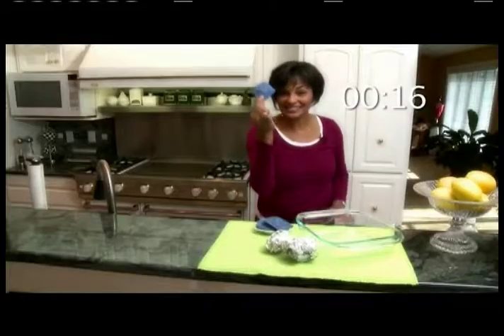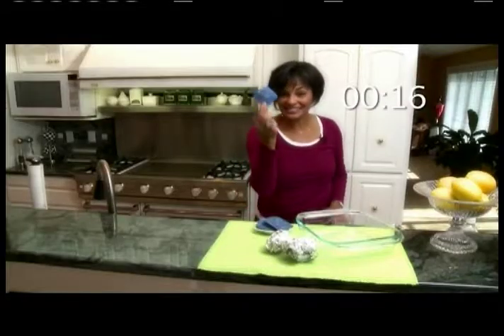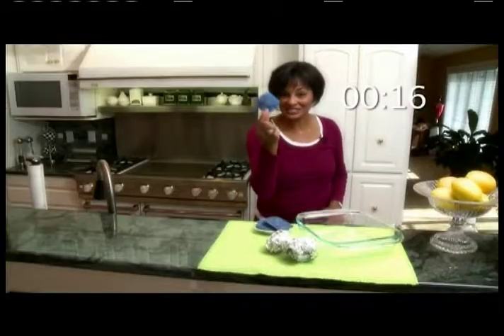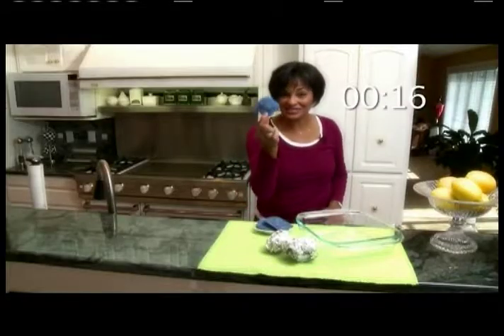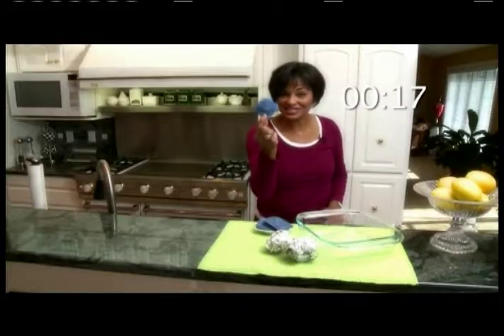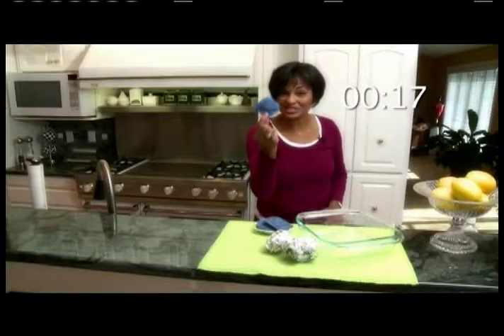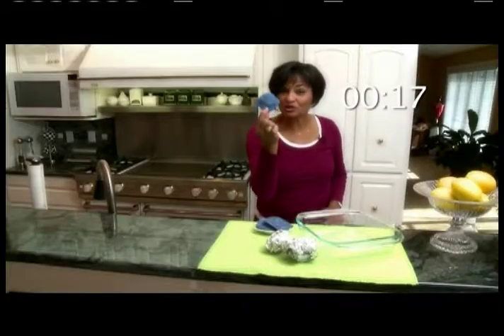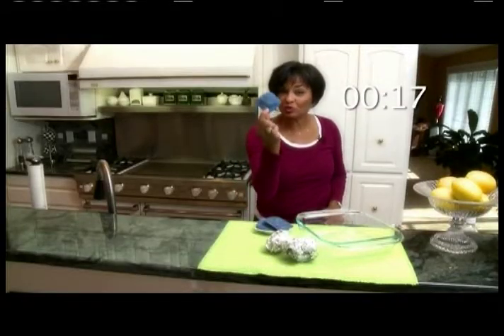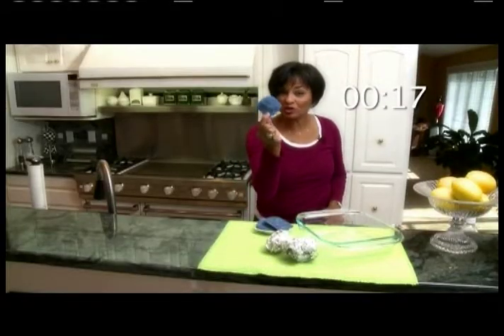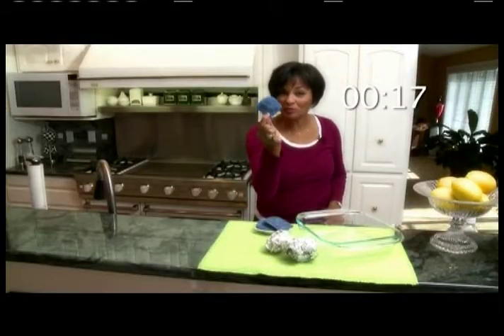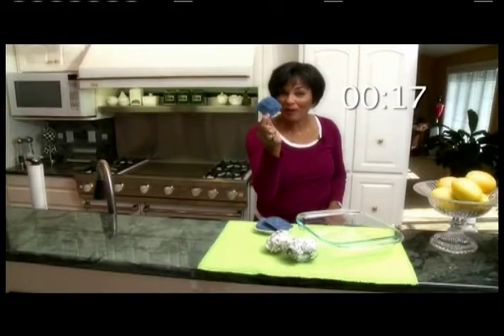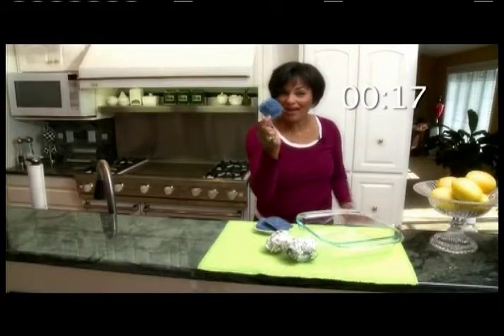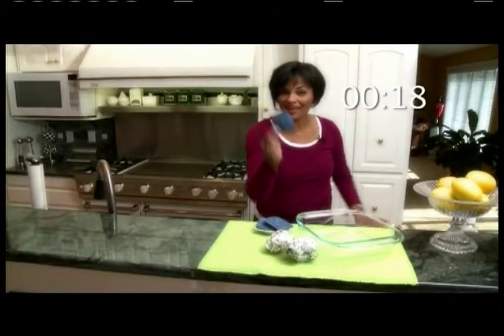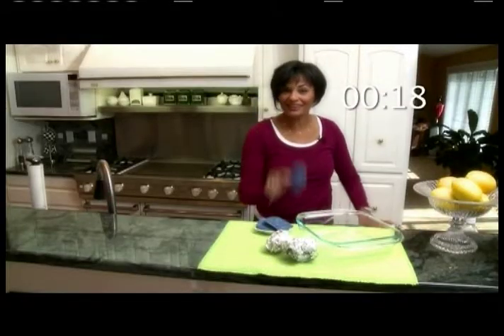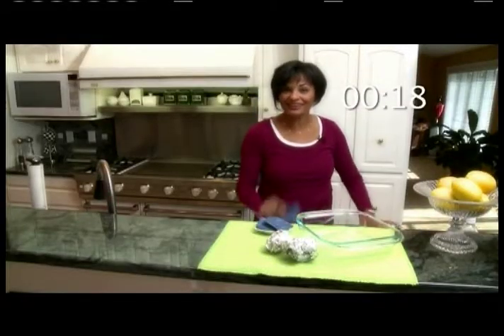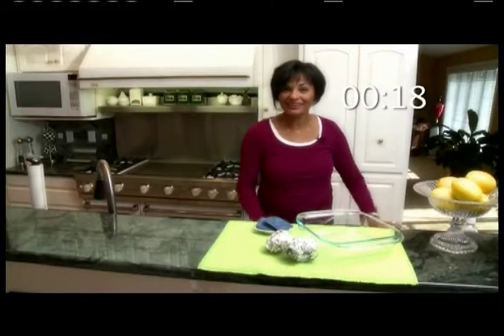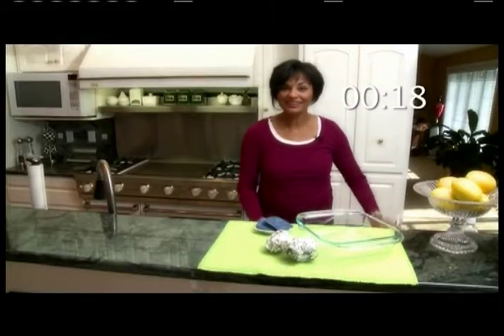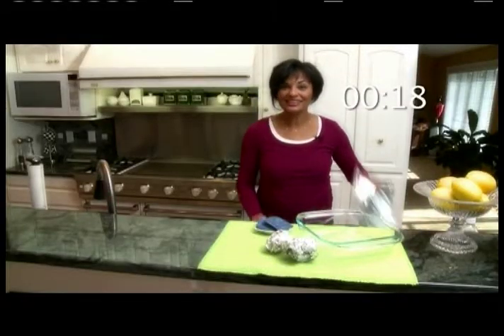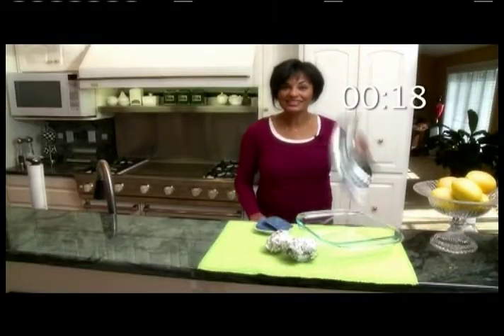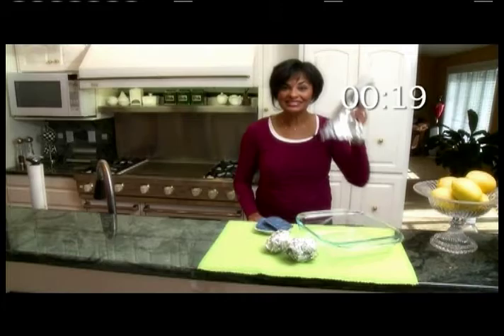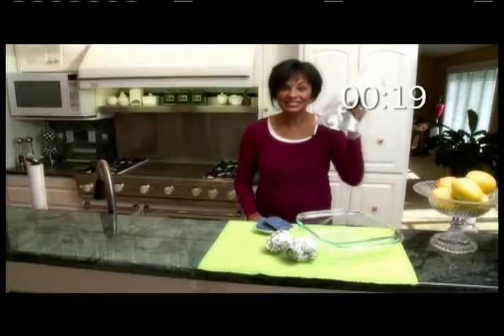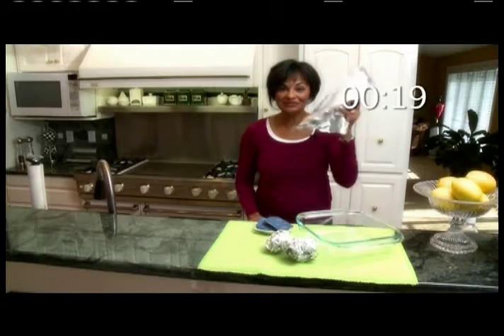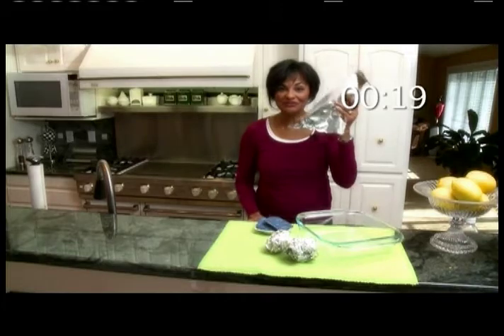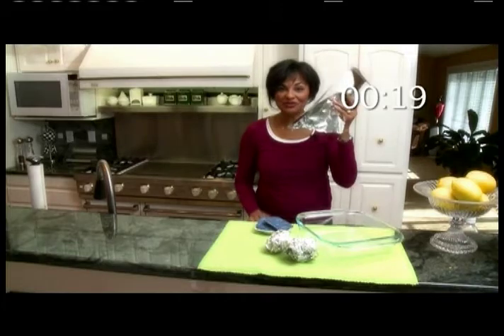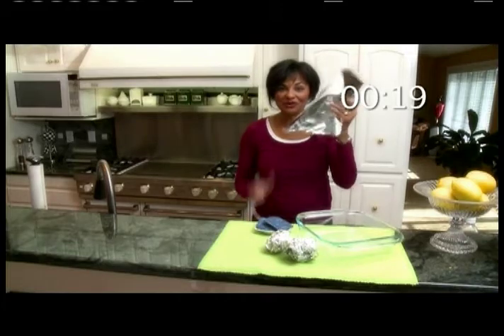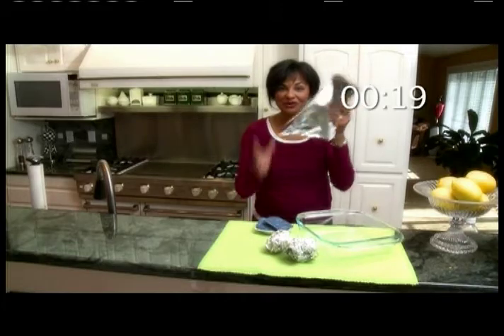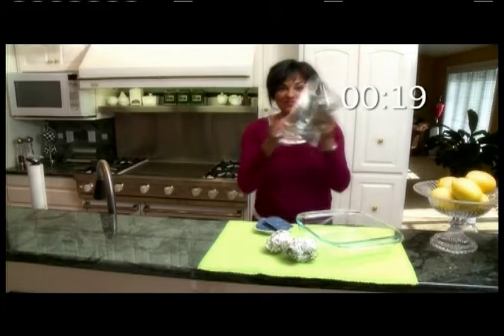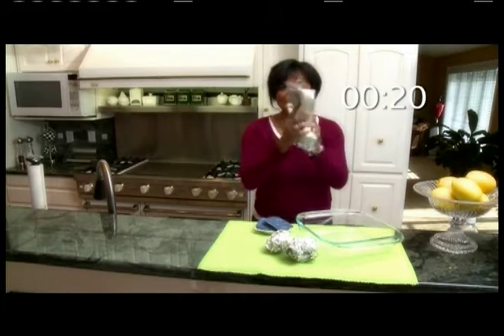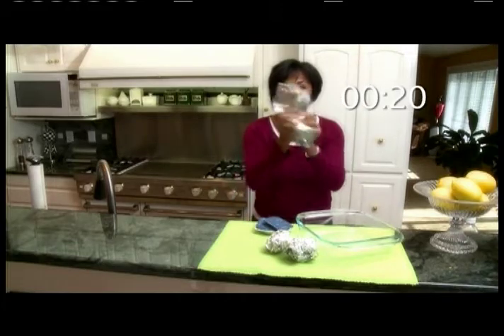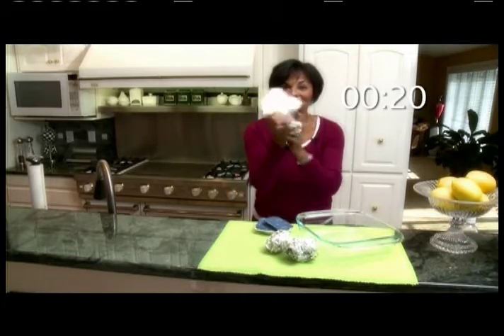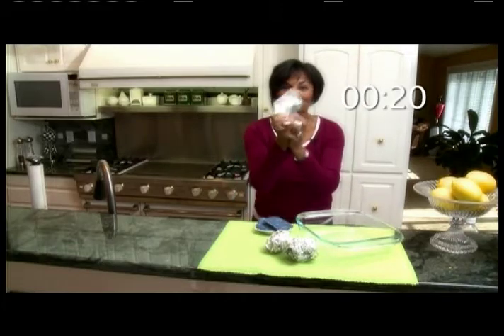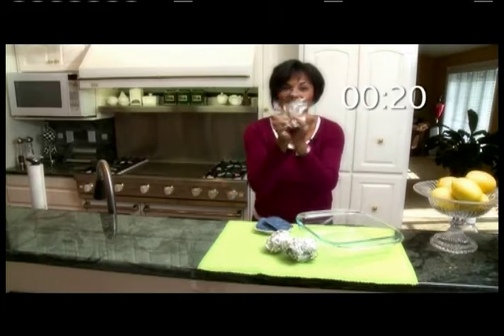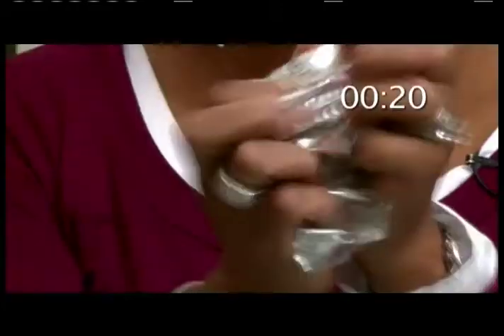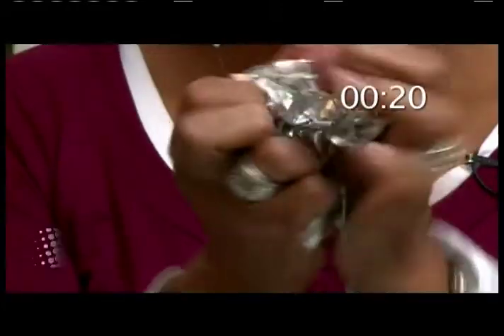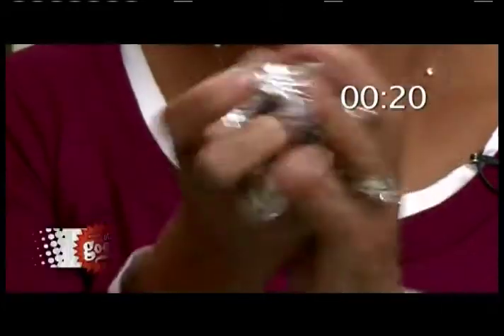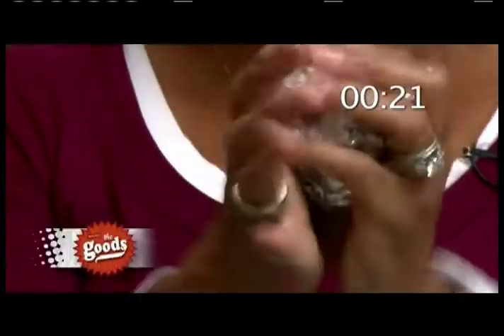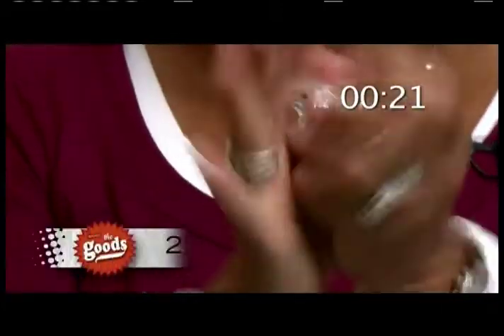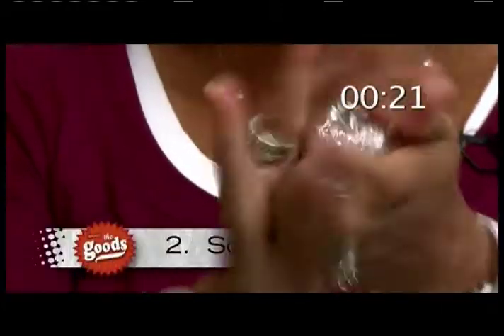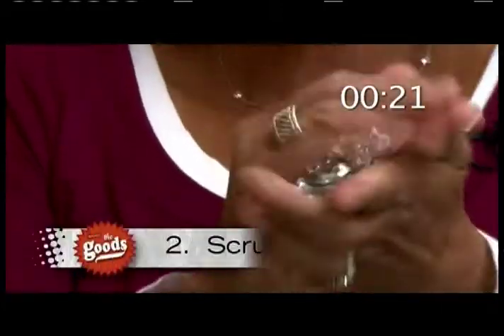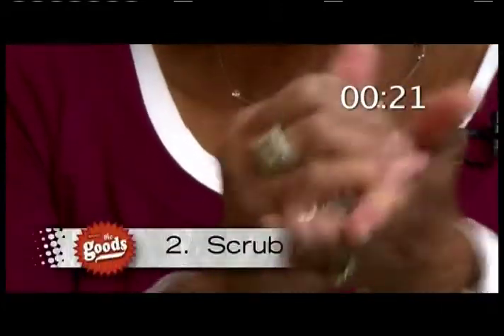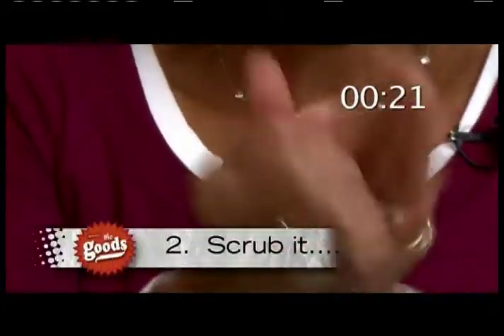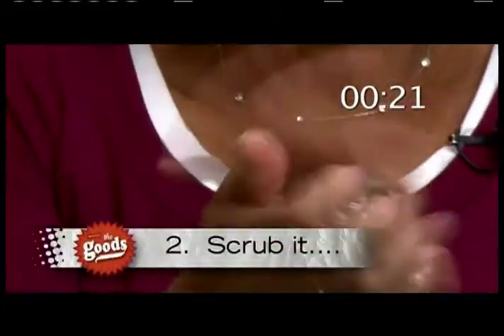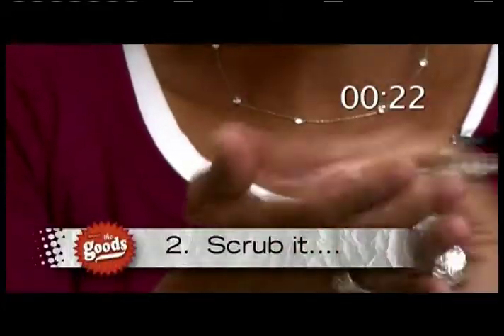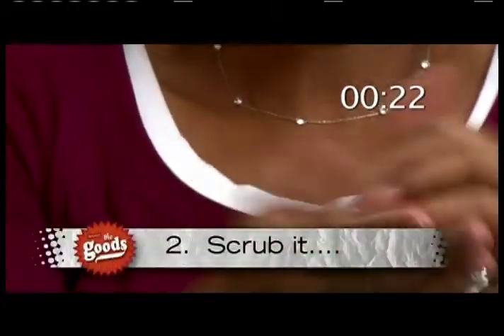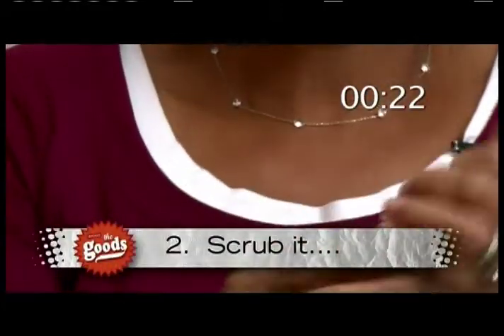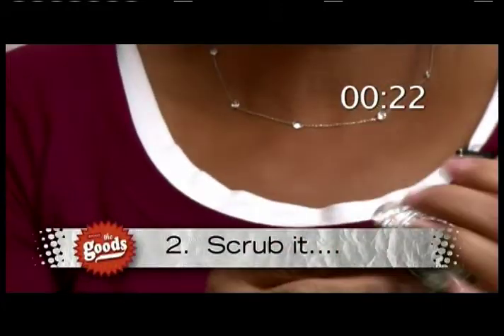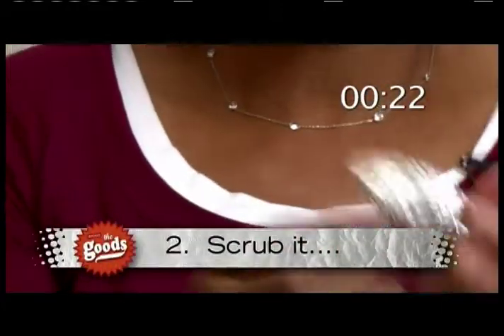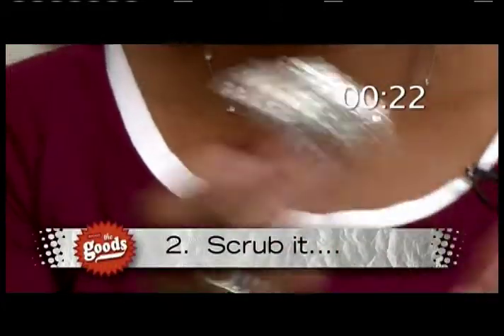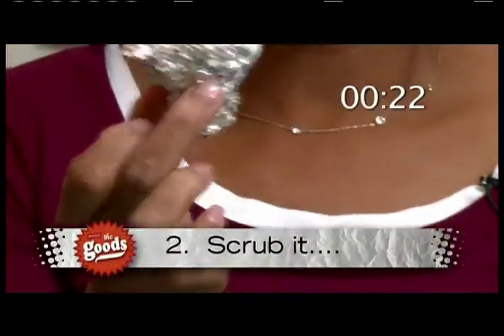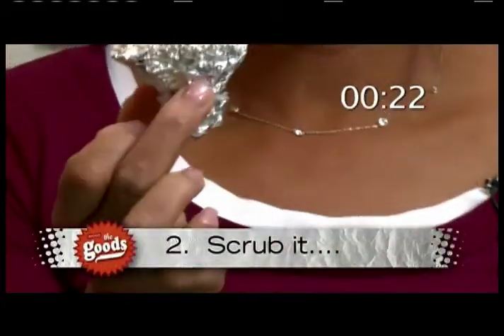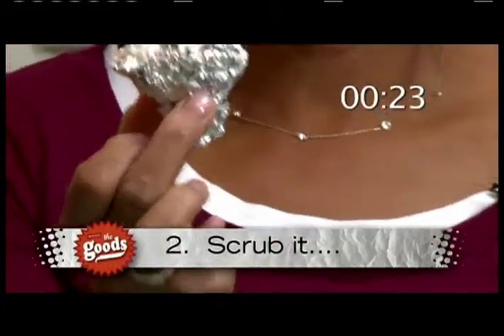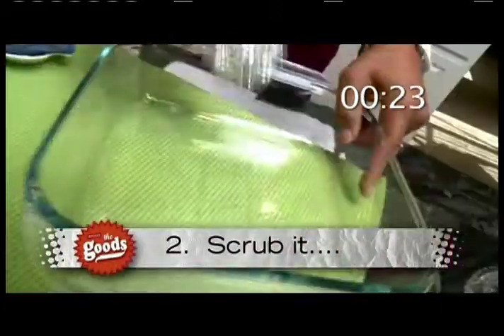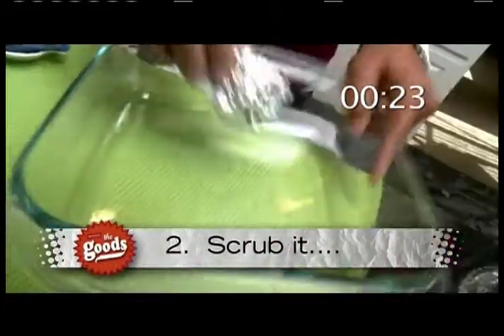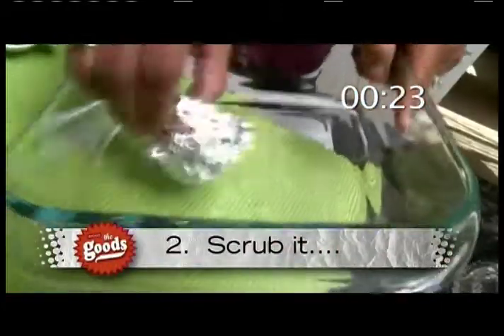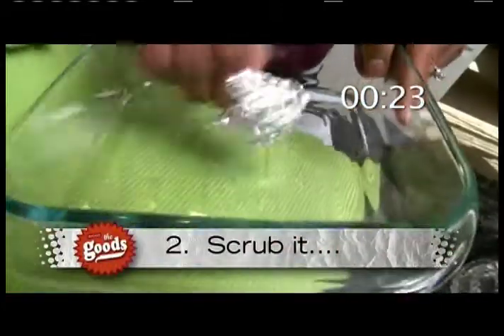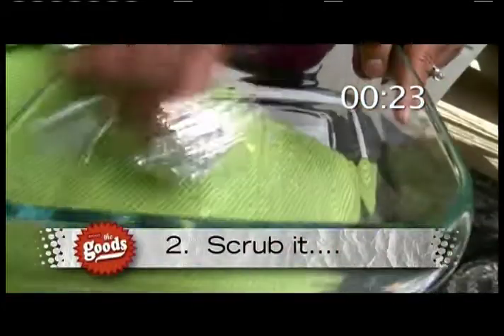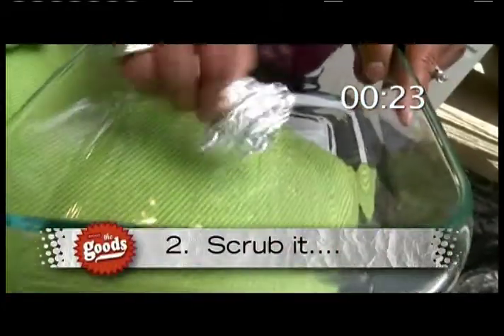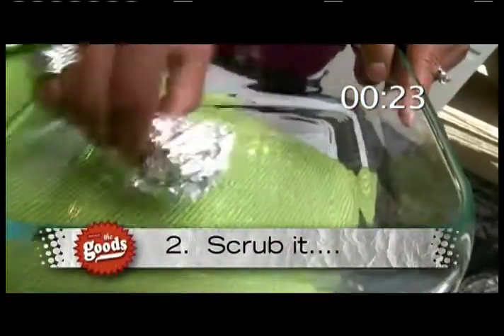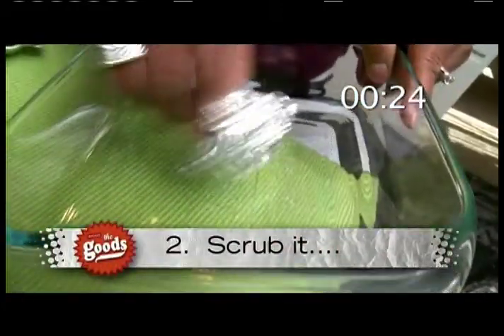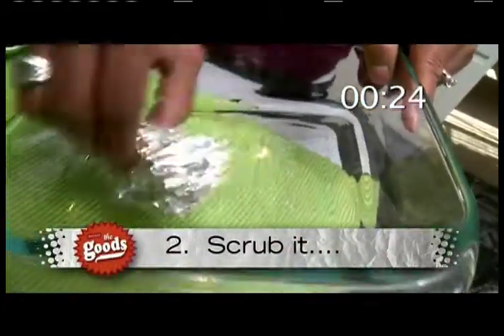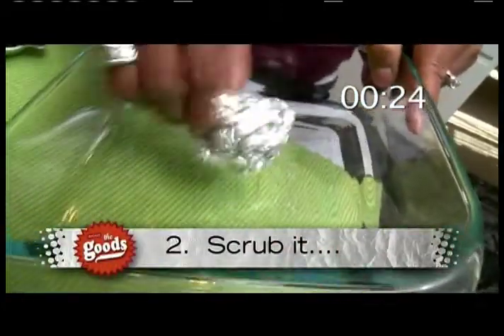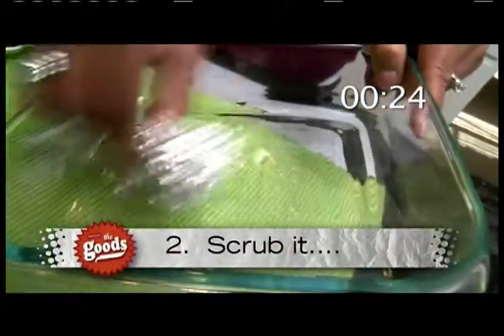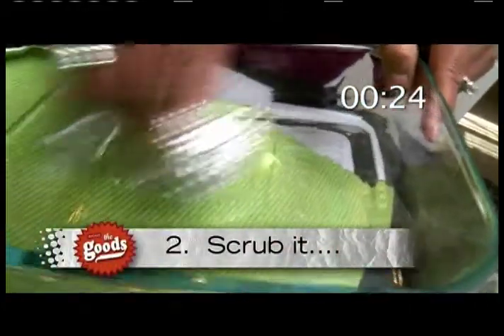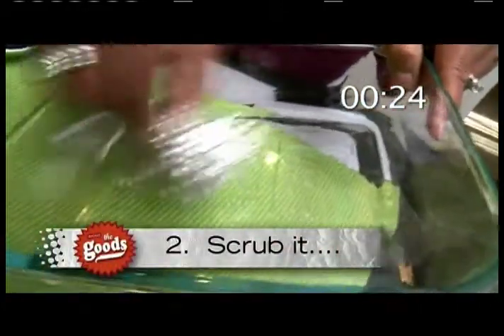Instead of a steel wool pad, try tin foil. Crumple it up in a ball and use it to scour your pans.